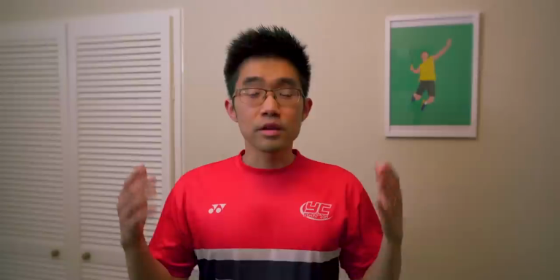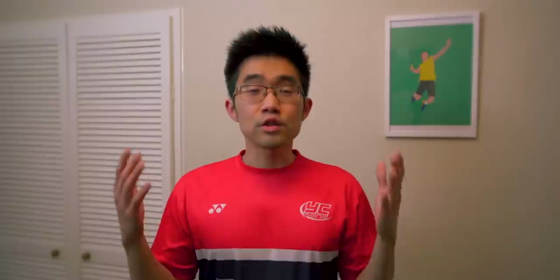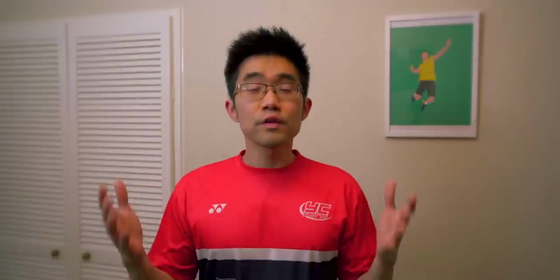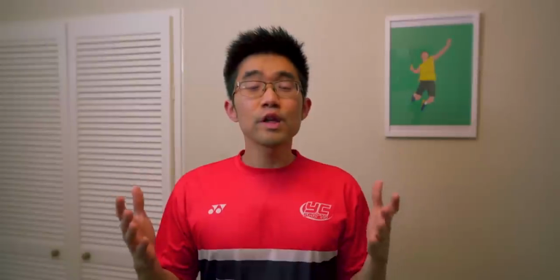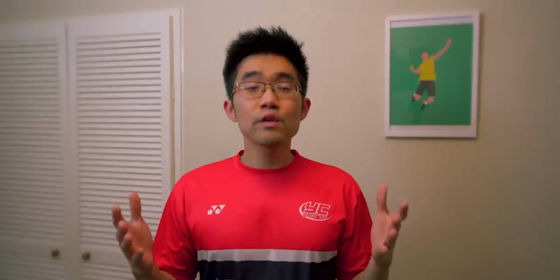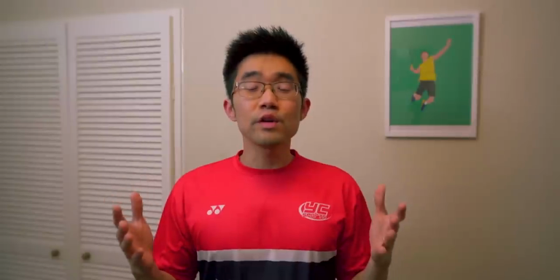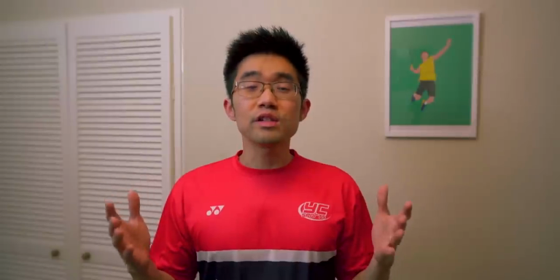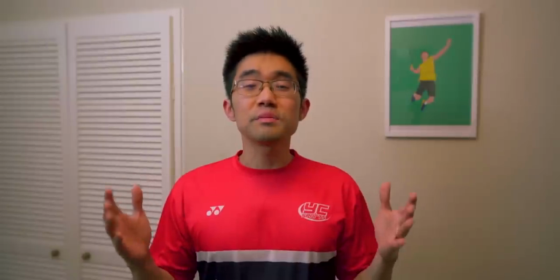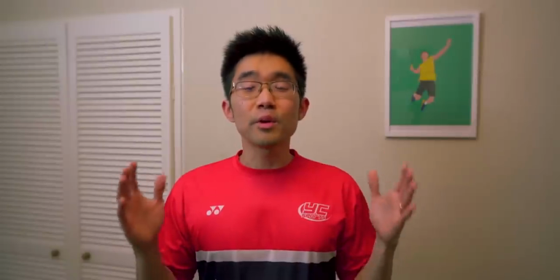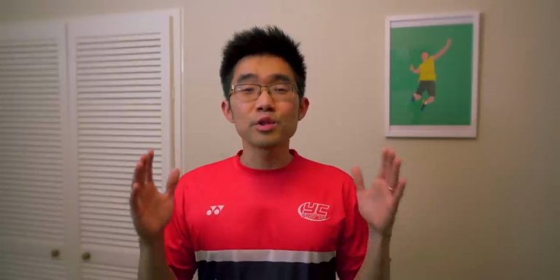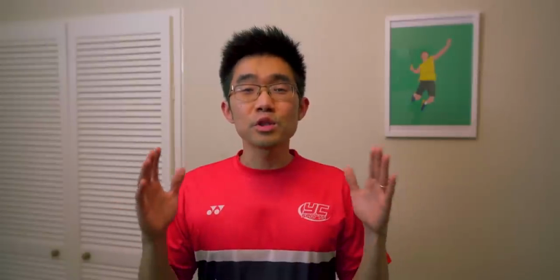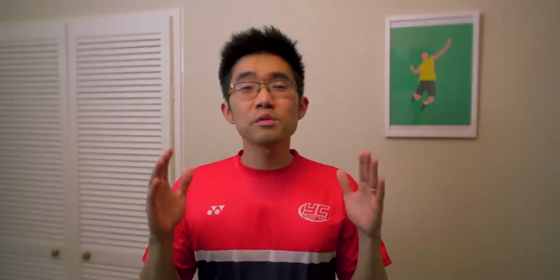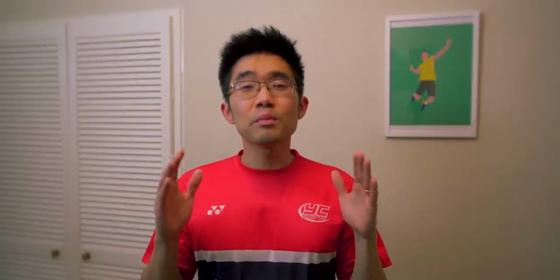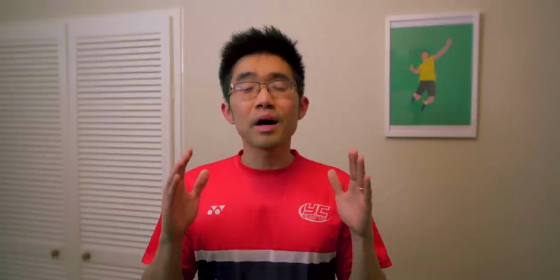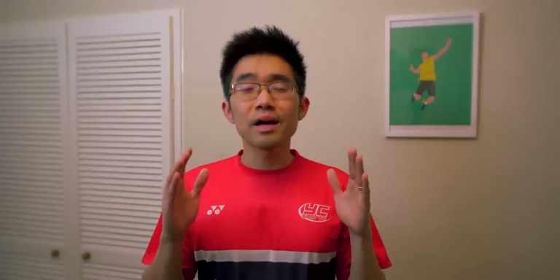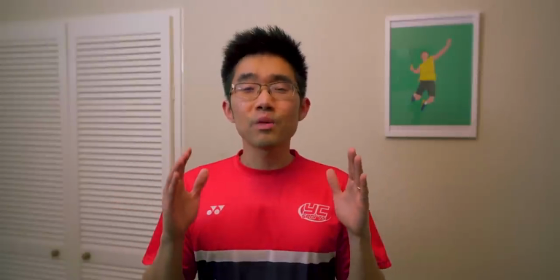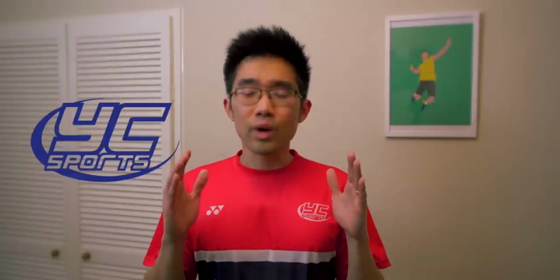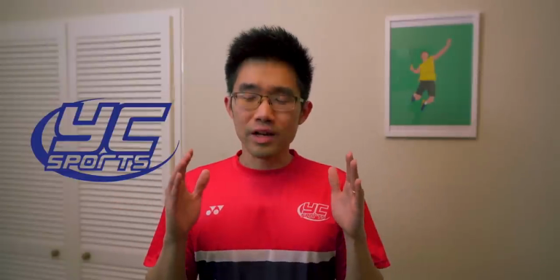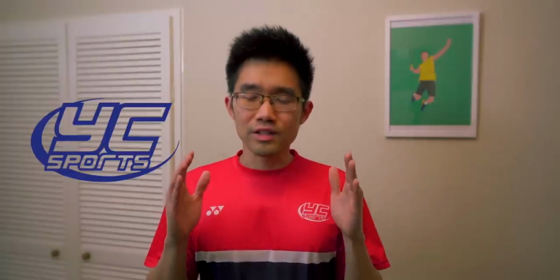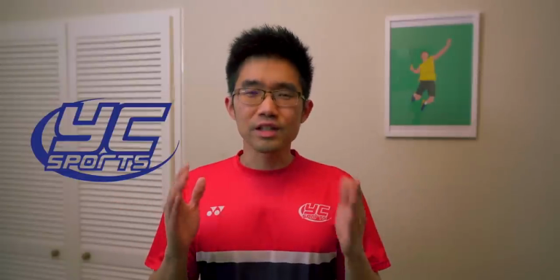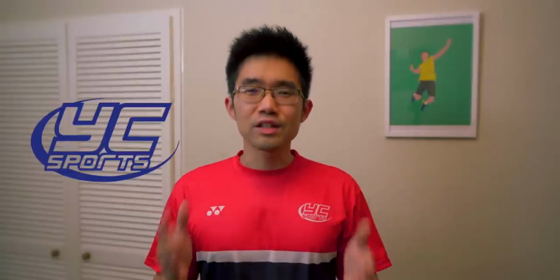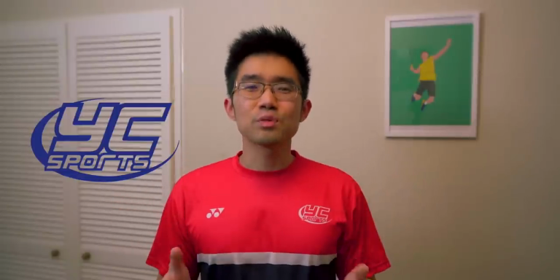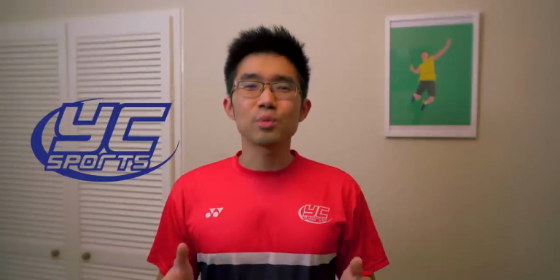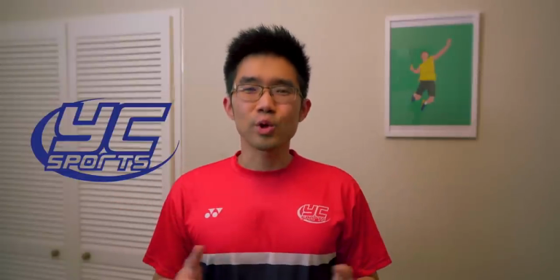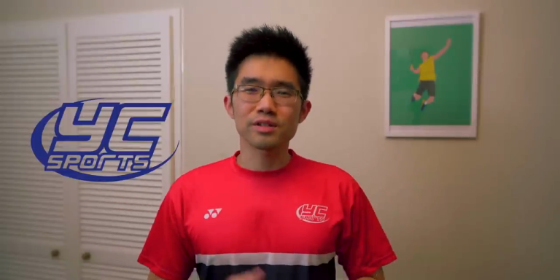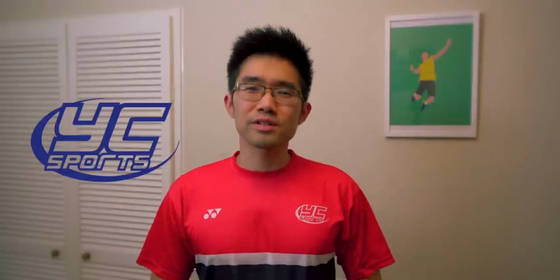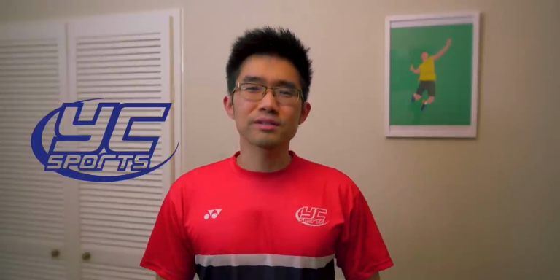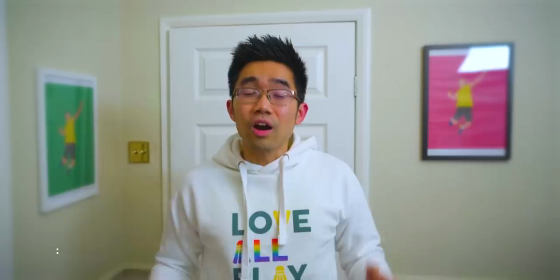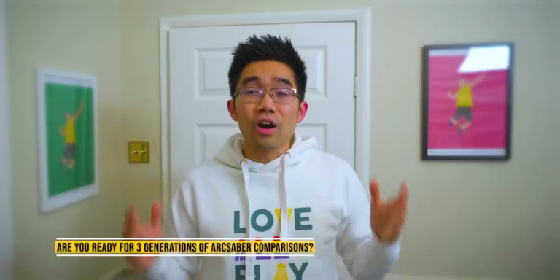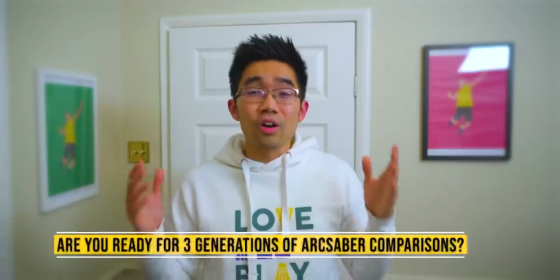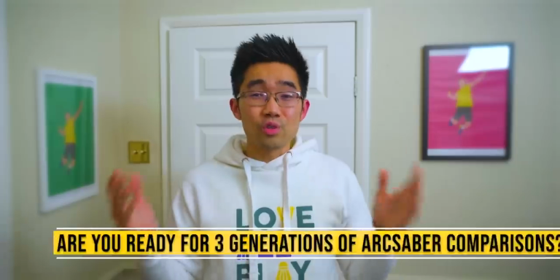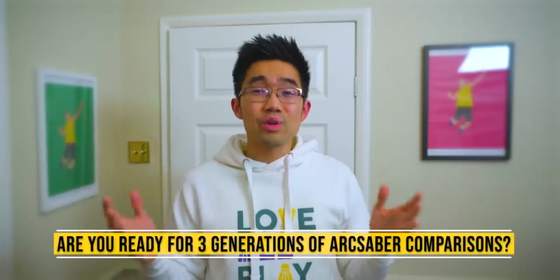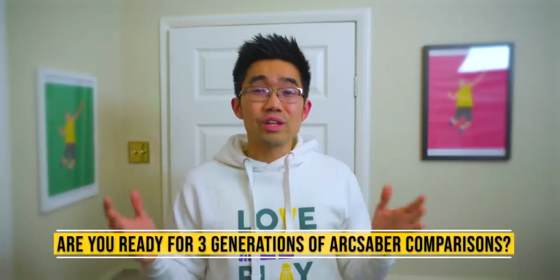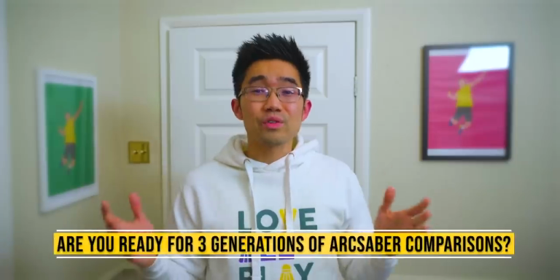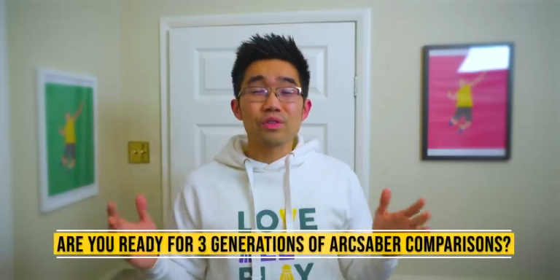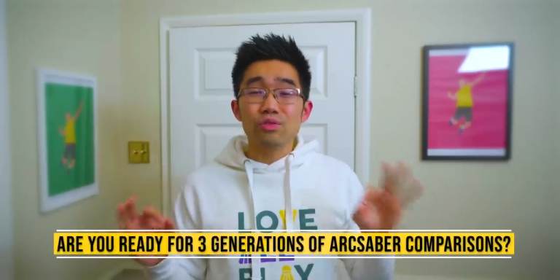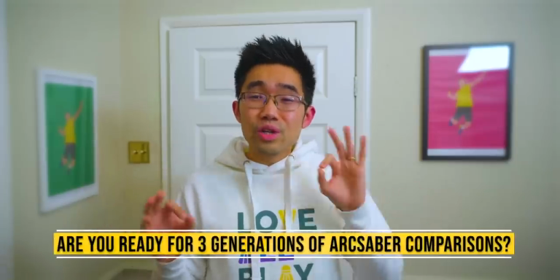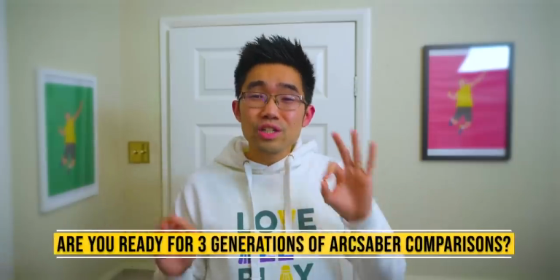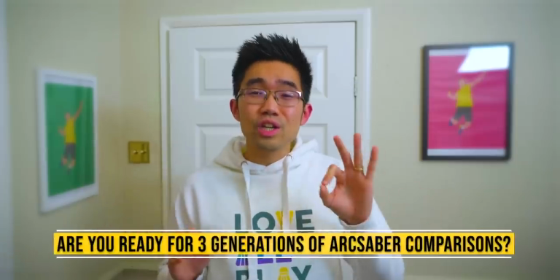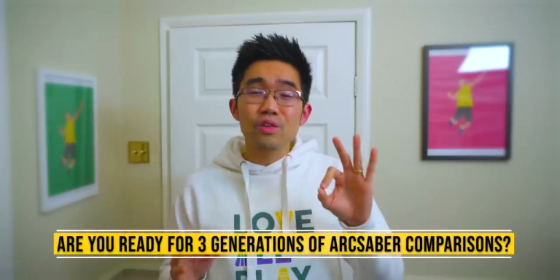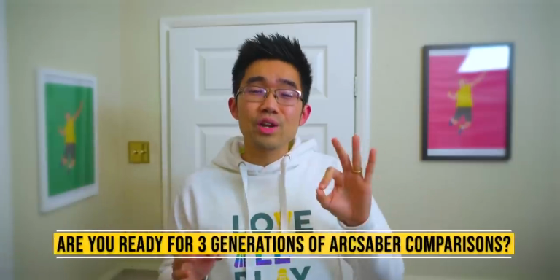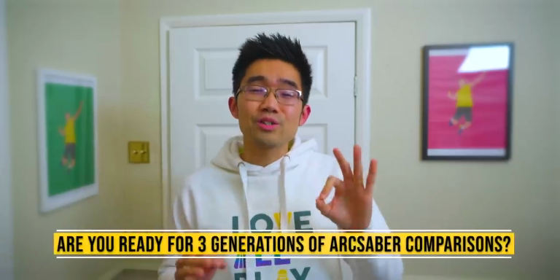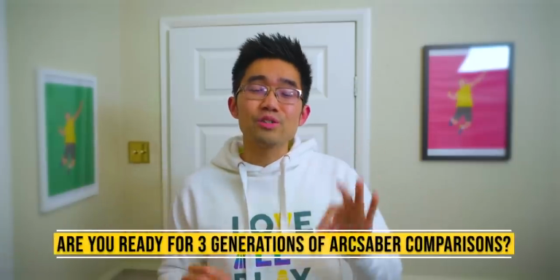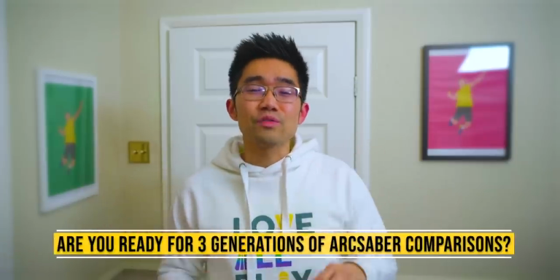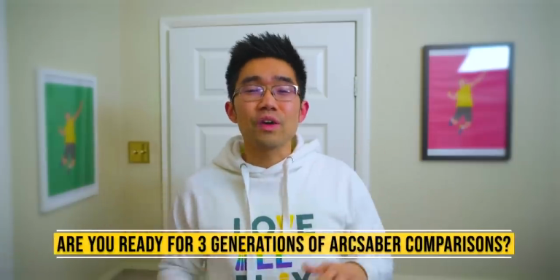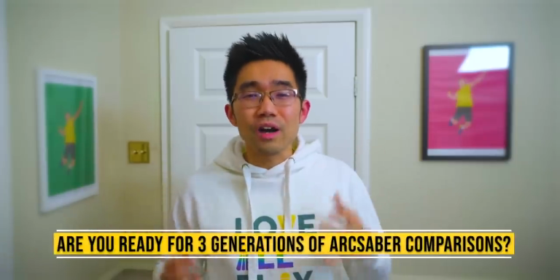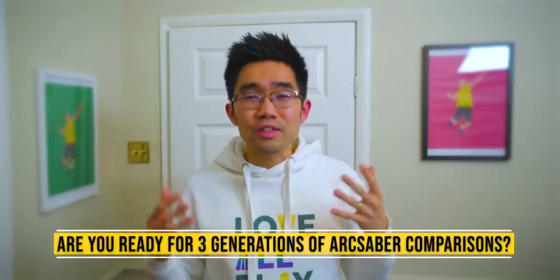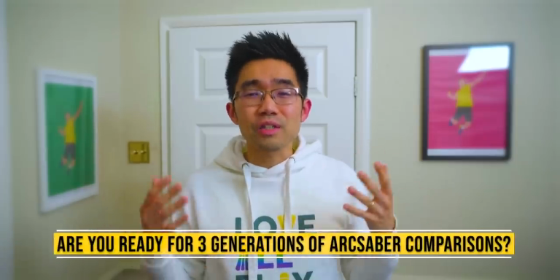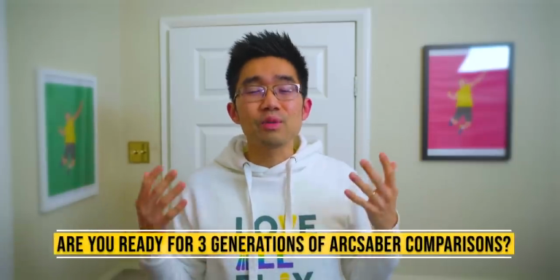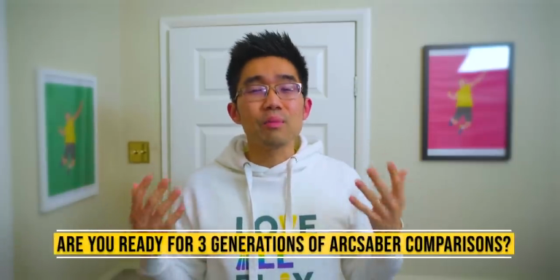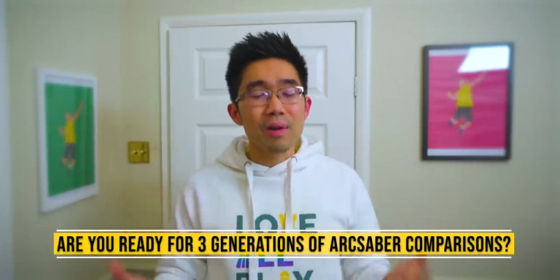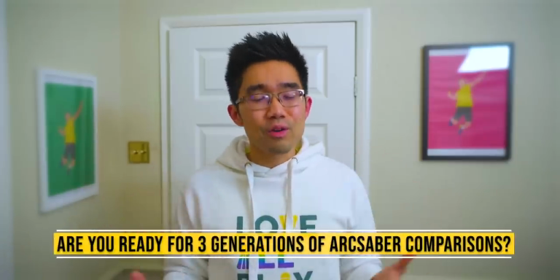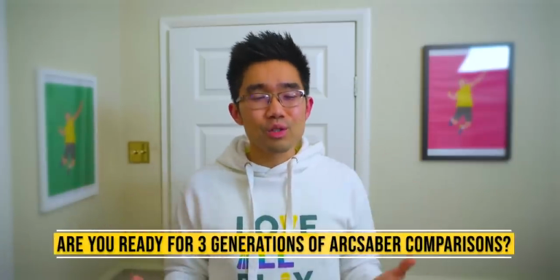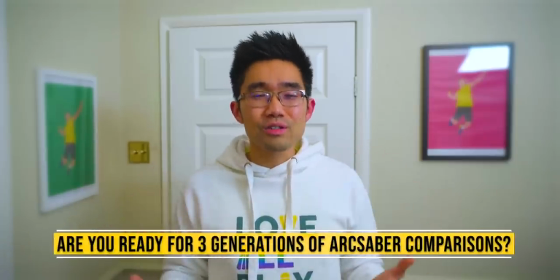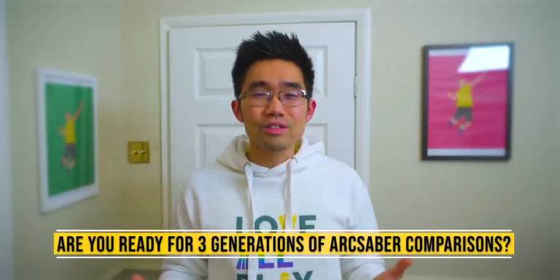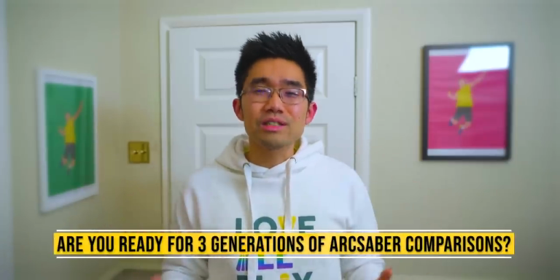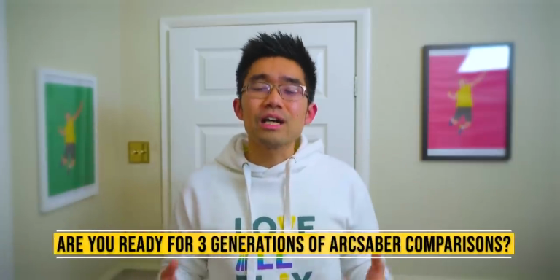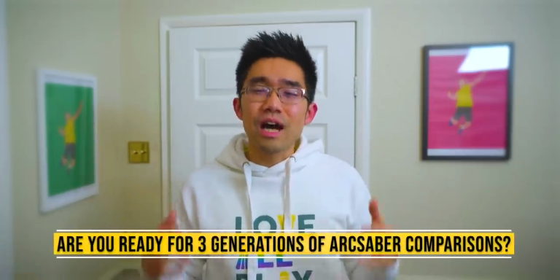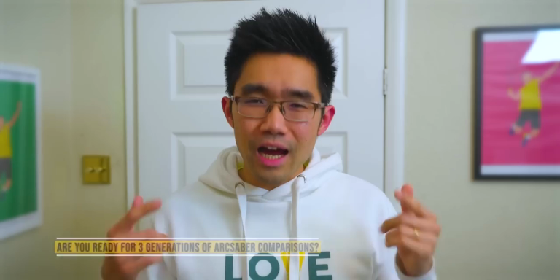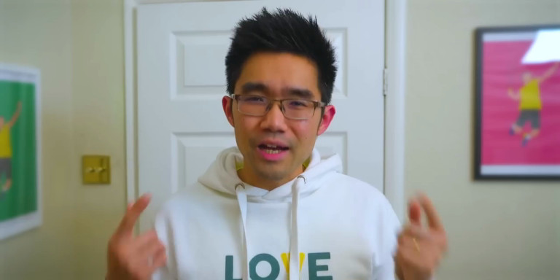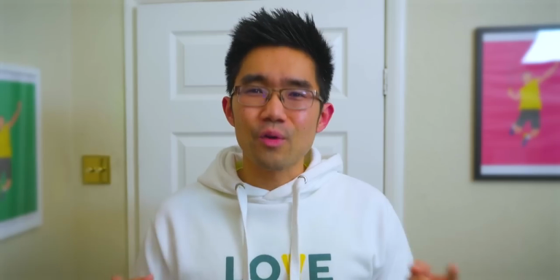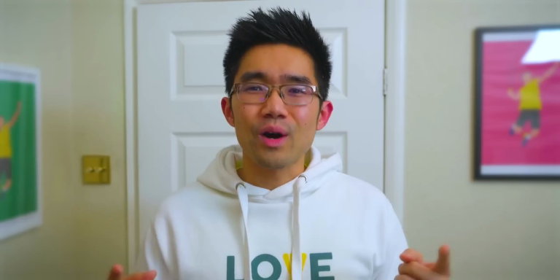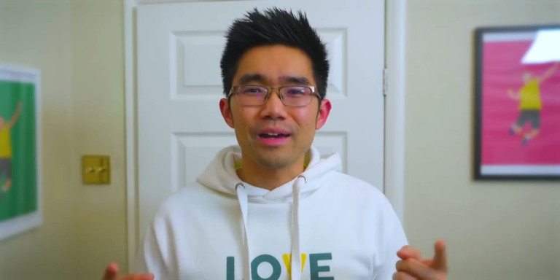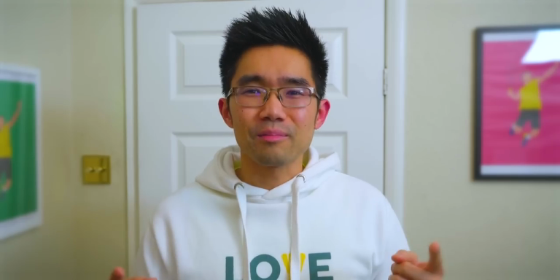This video is sponsored by YC Sports. Are you ready for three generations of ArcSaber comparisons? I know I am.